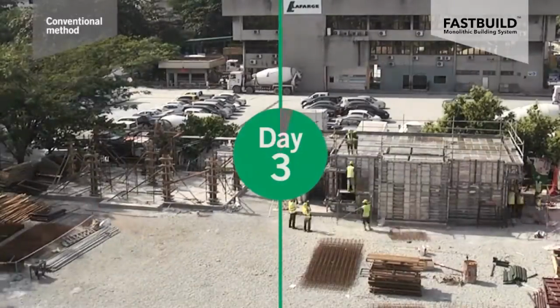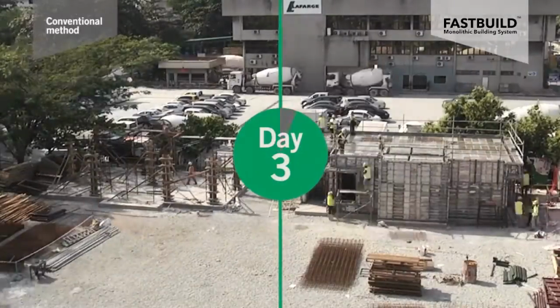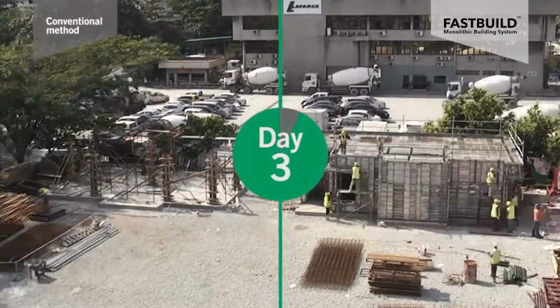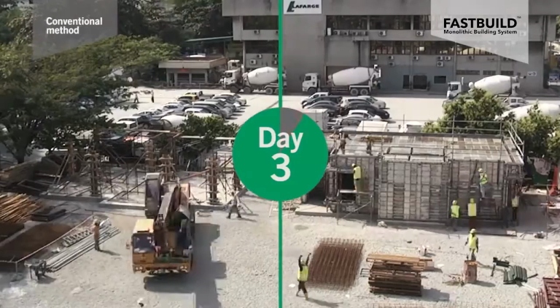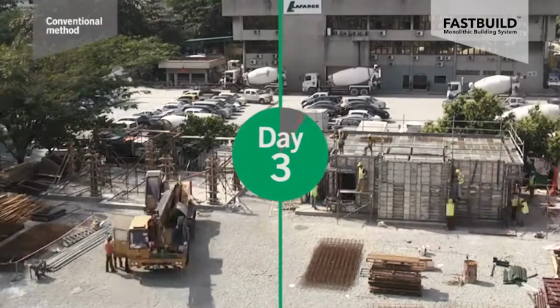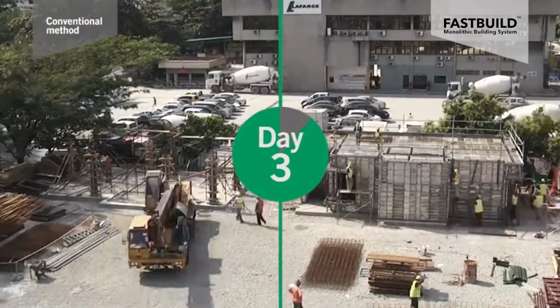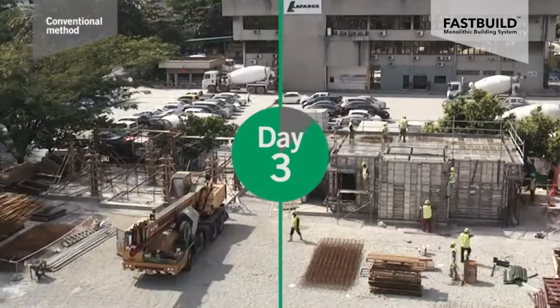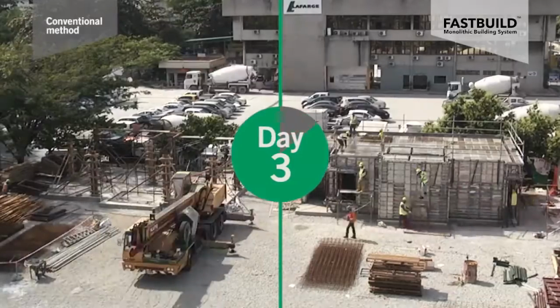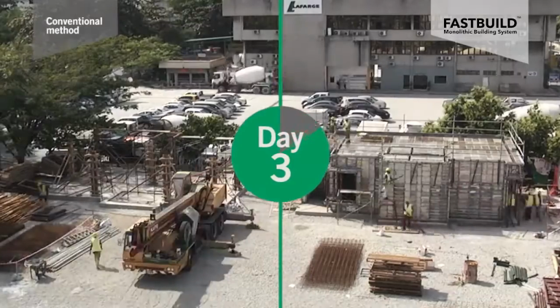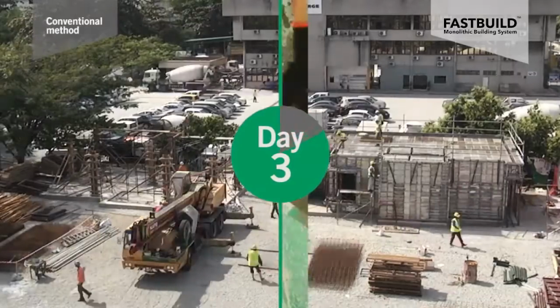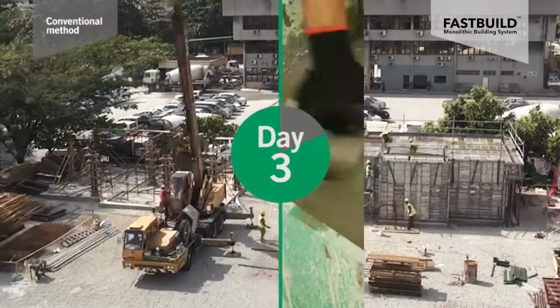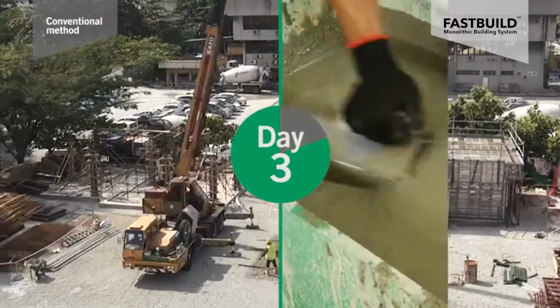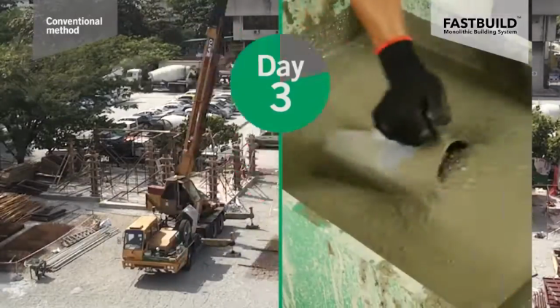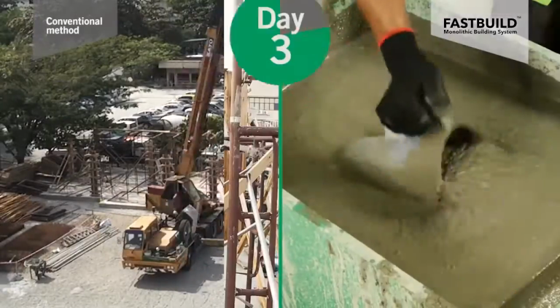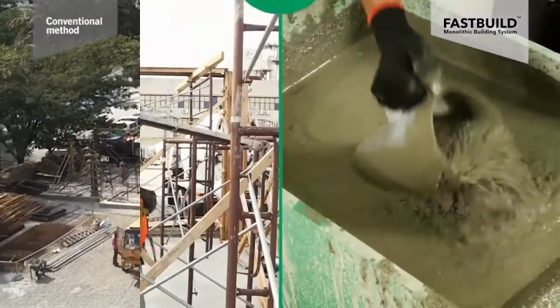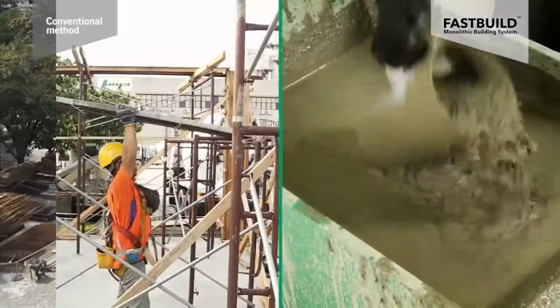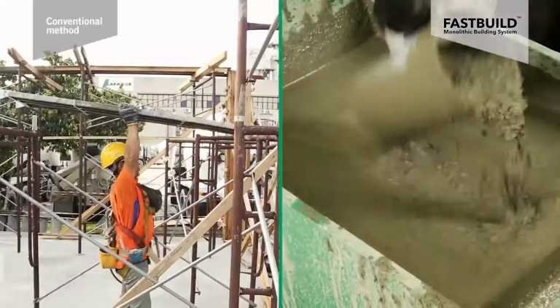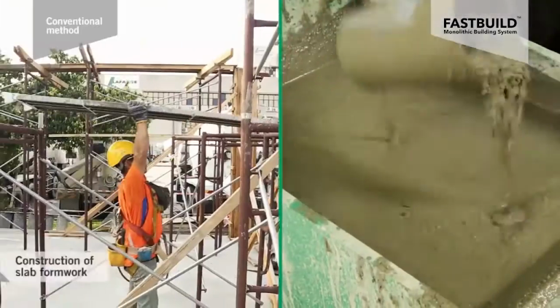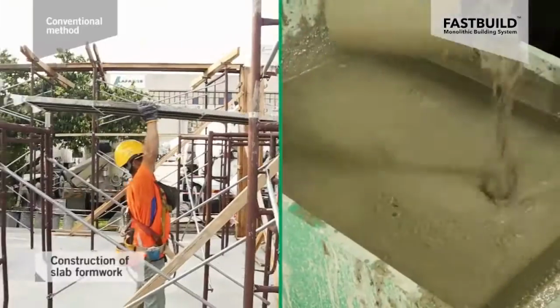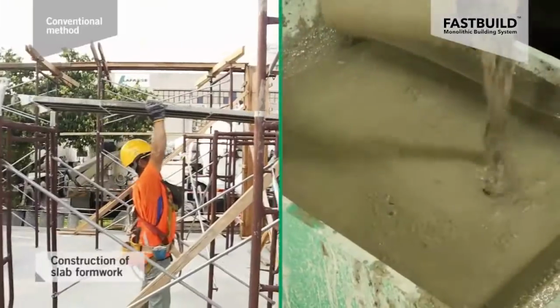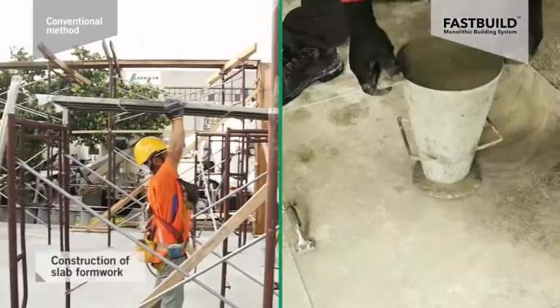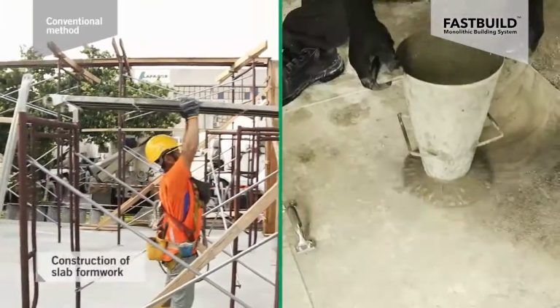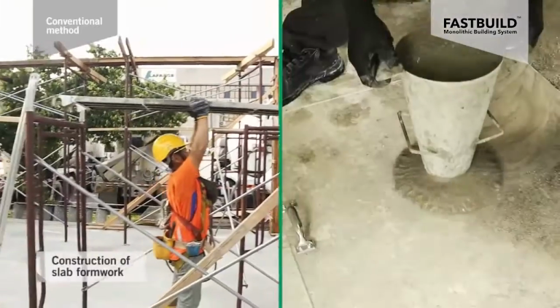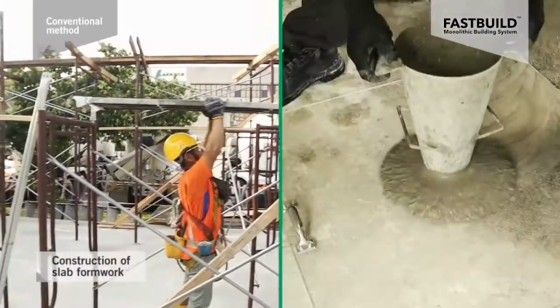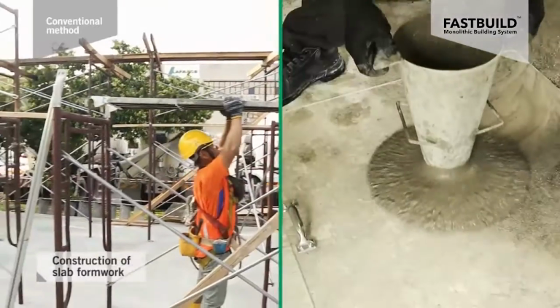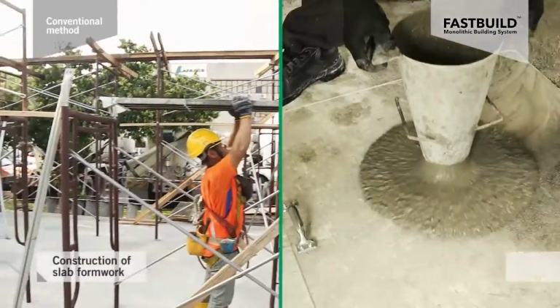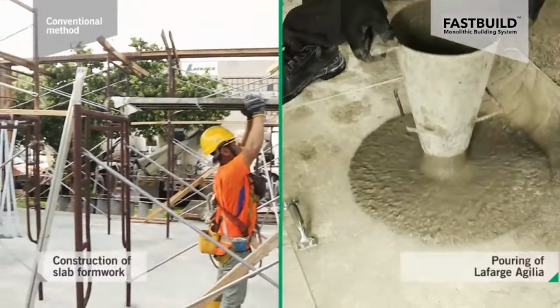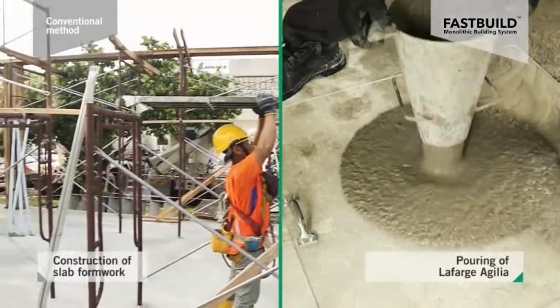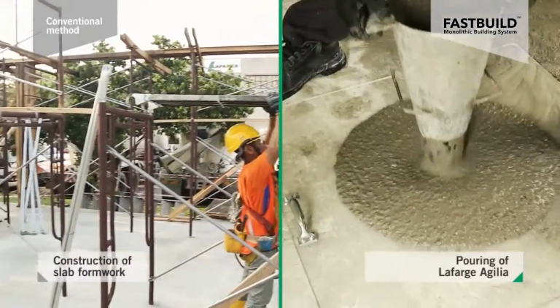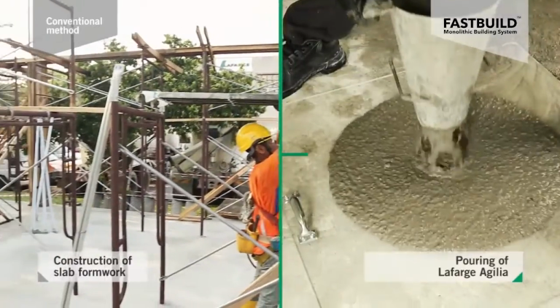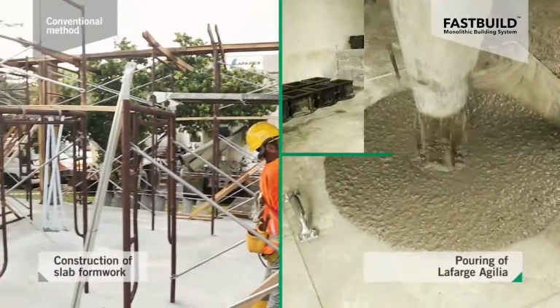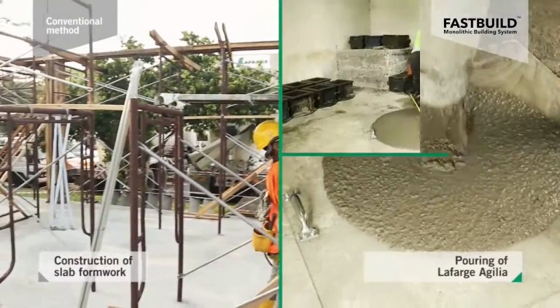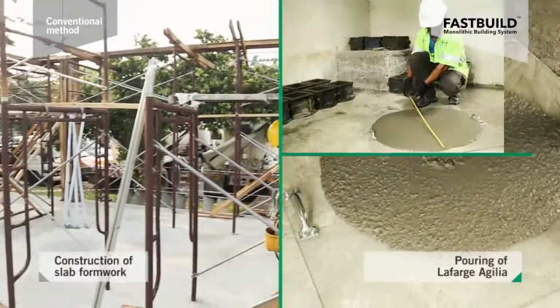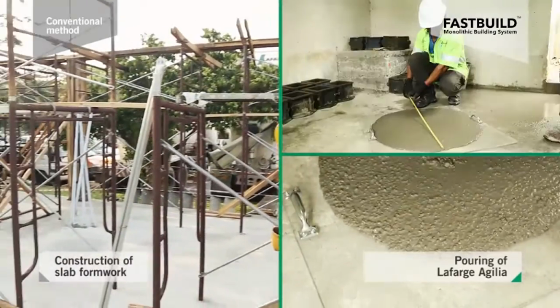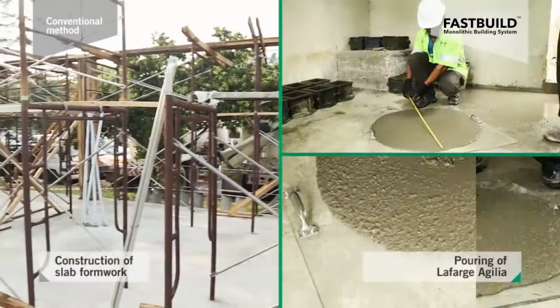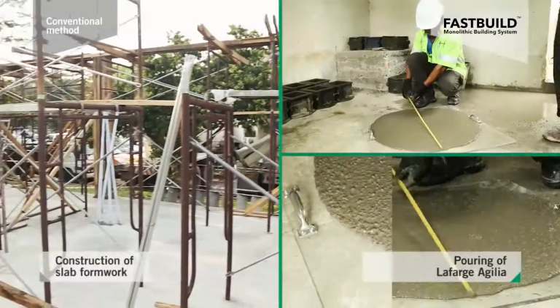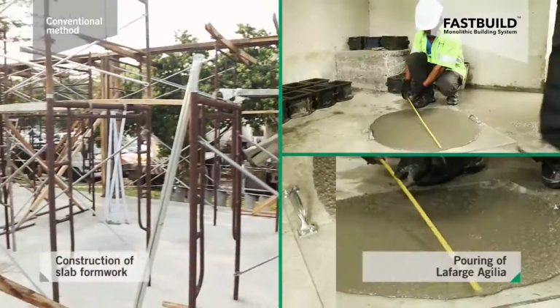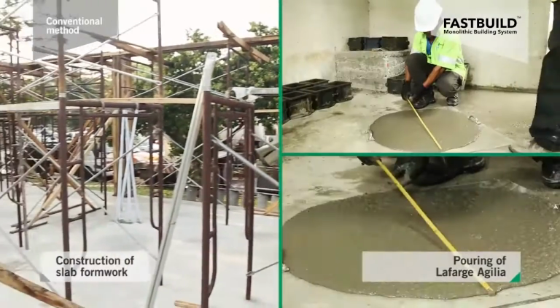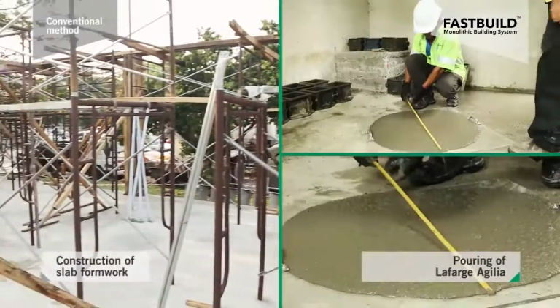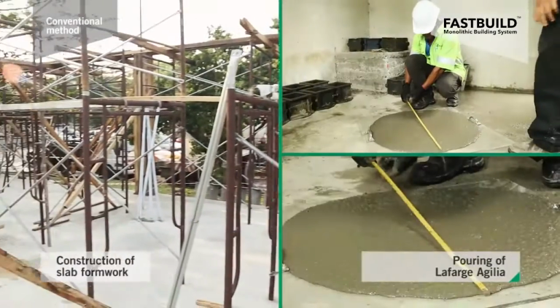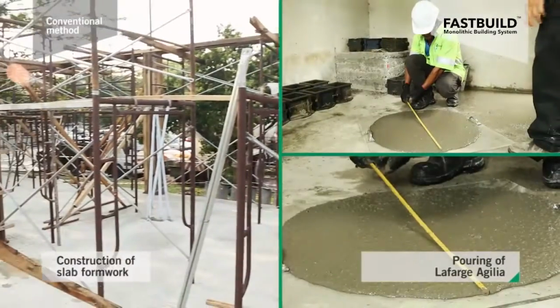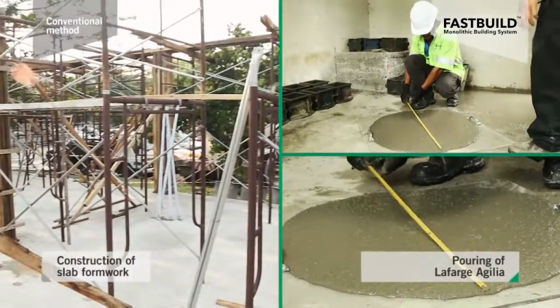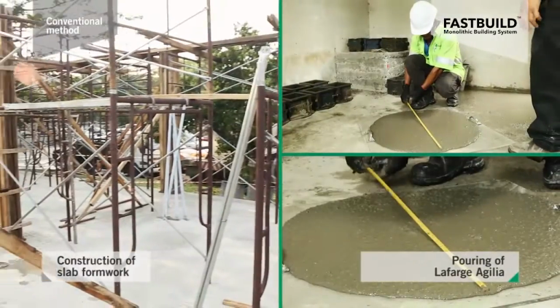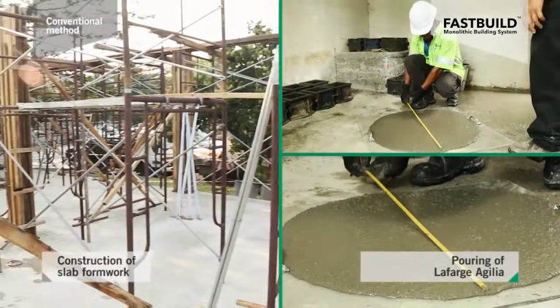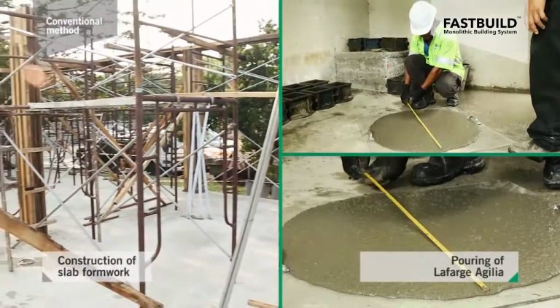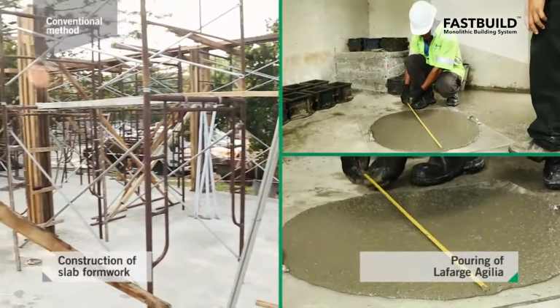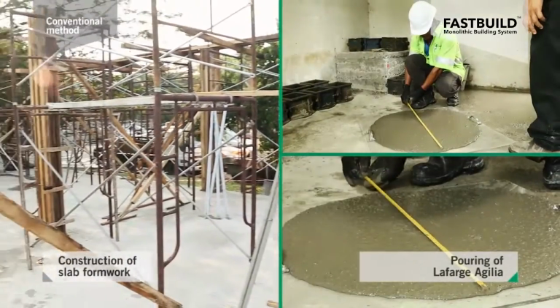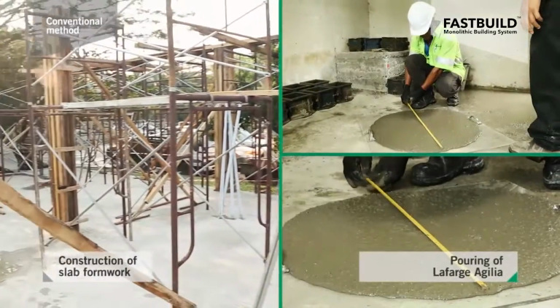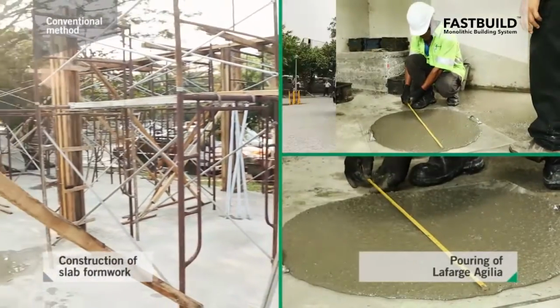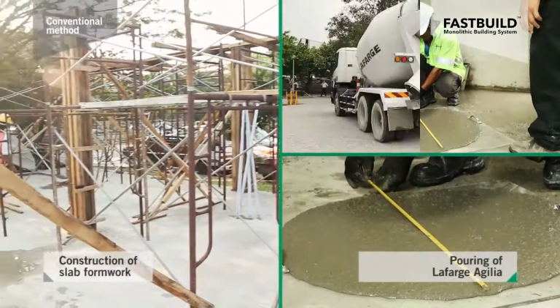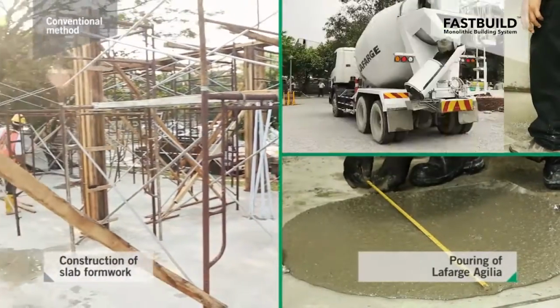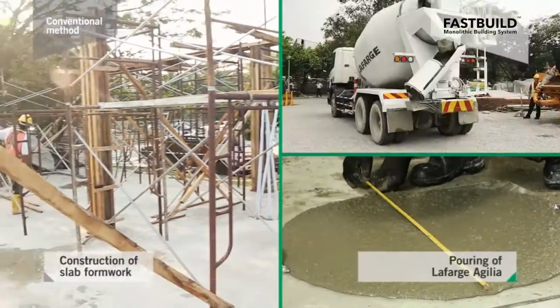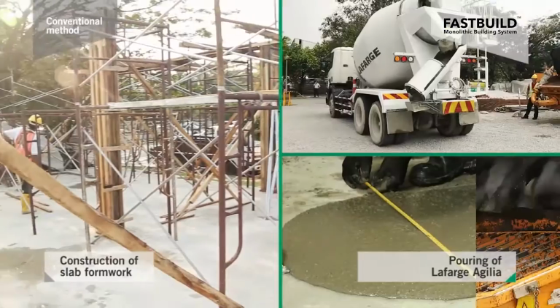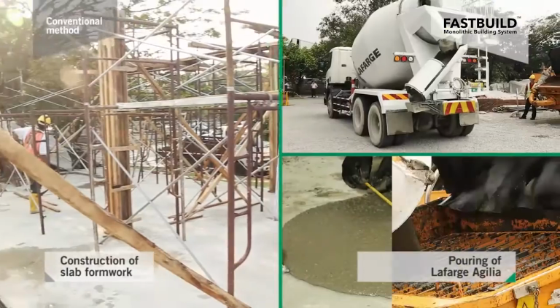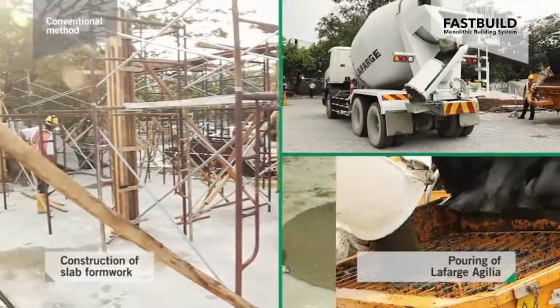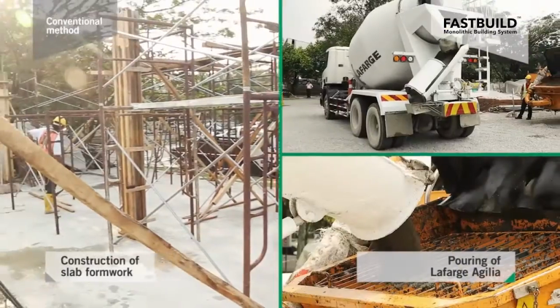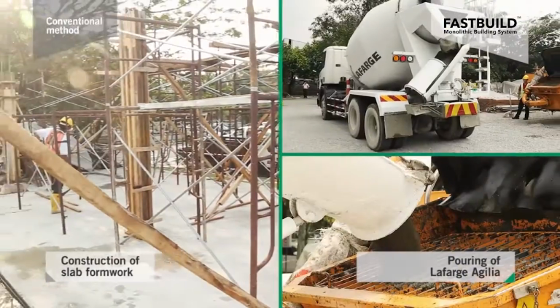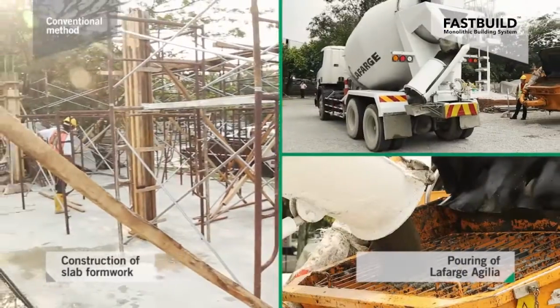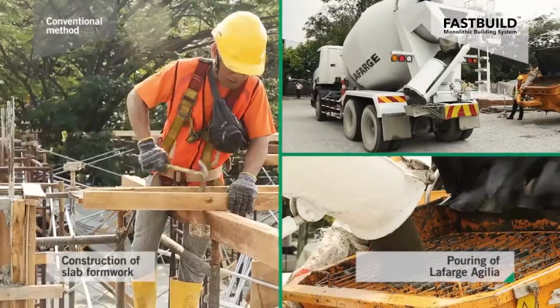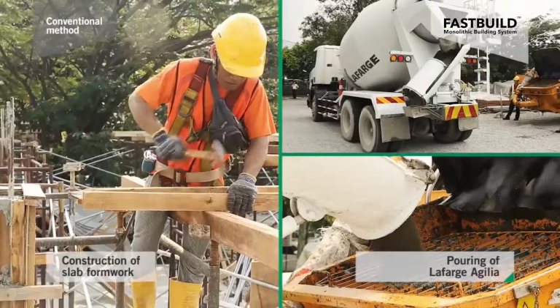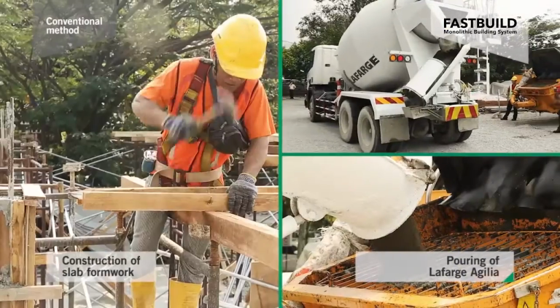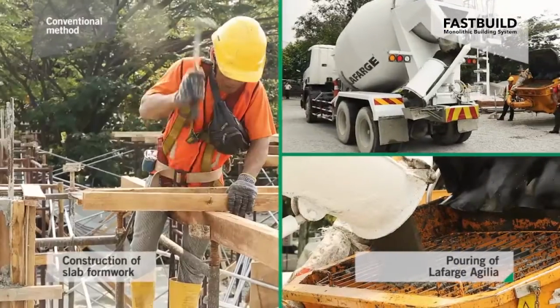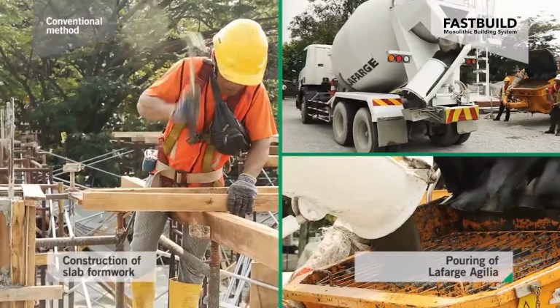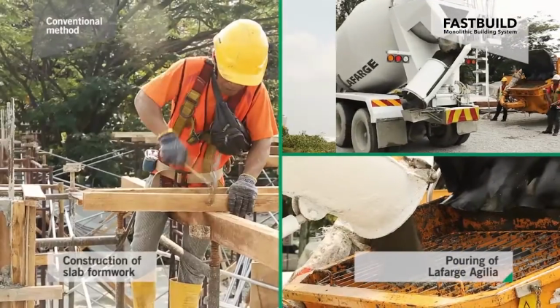Day 3: after the pre-pour inspections were completed, the pouring of Agilia began.